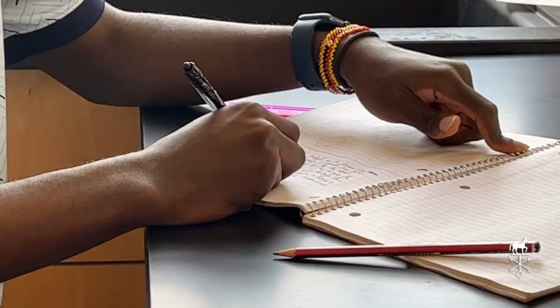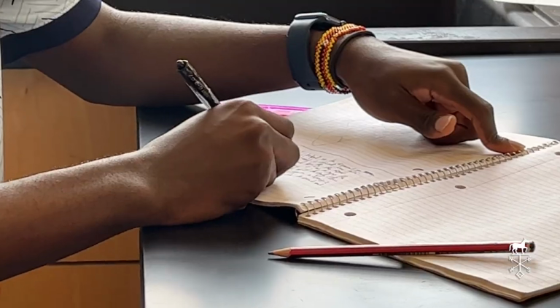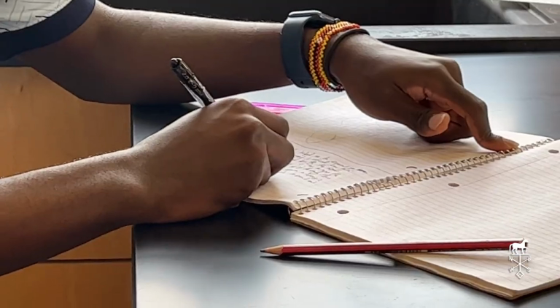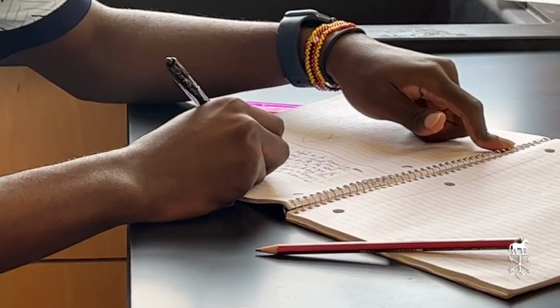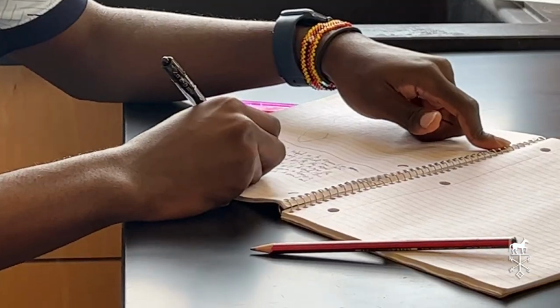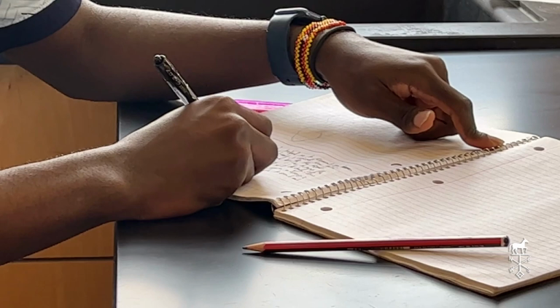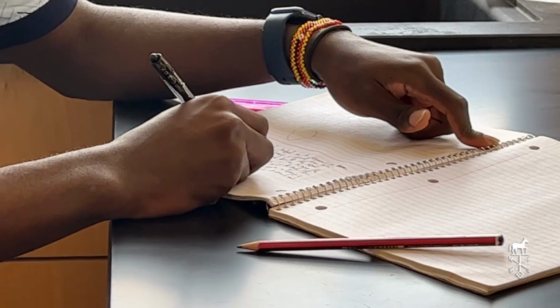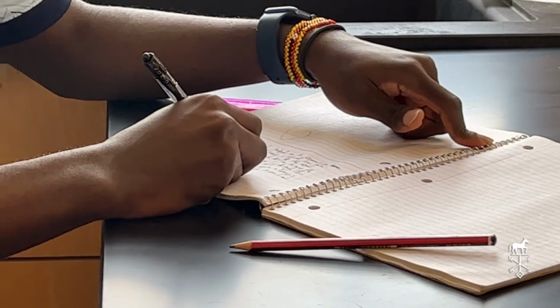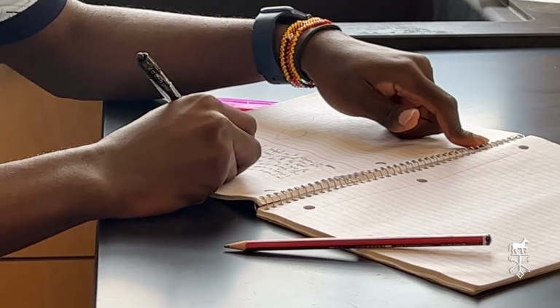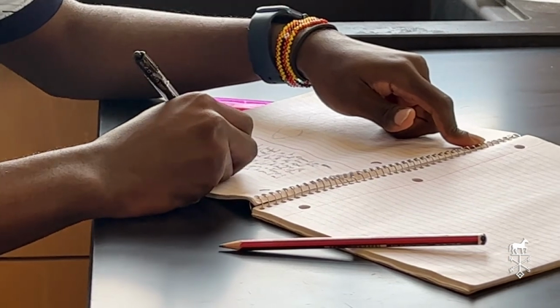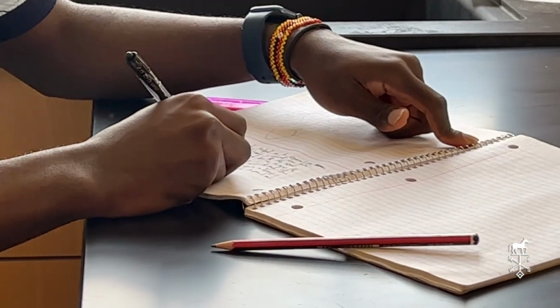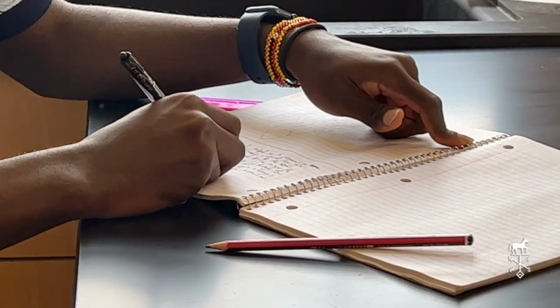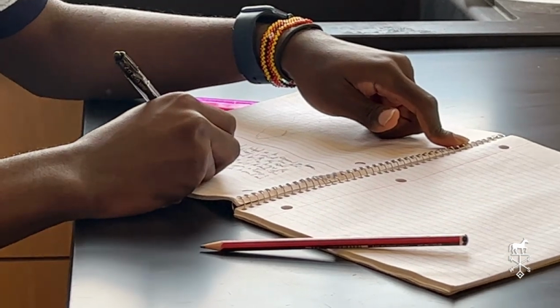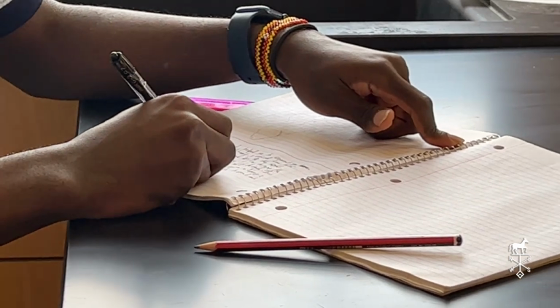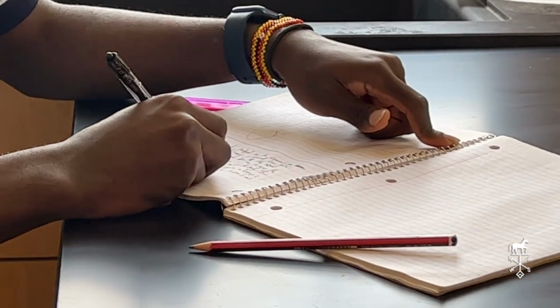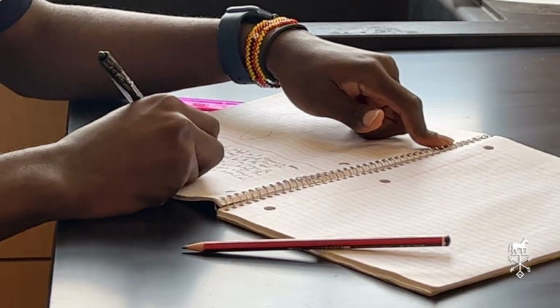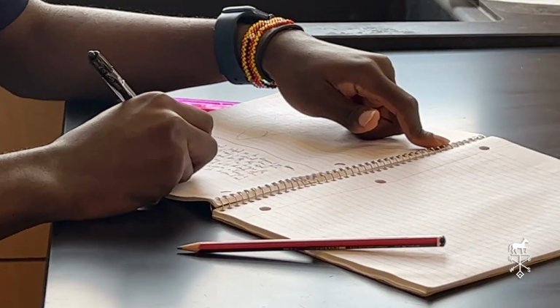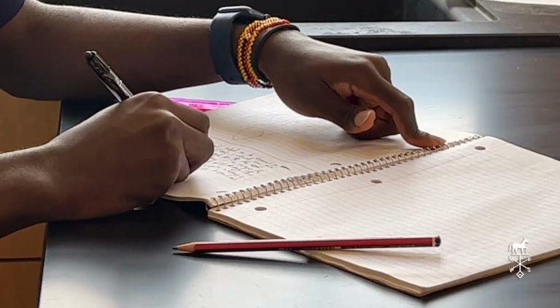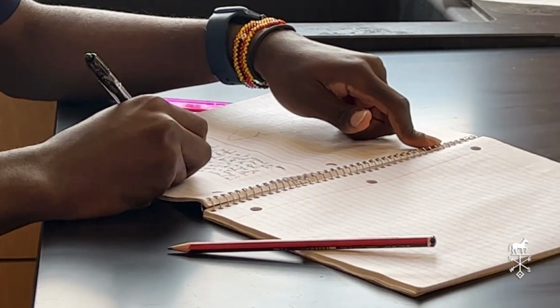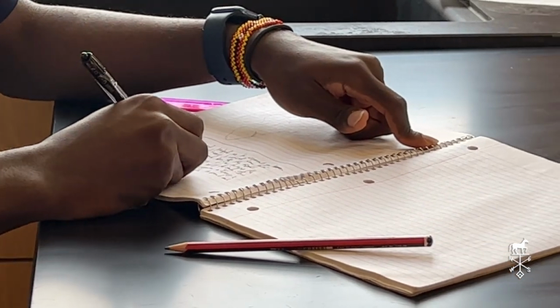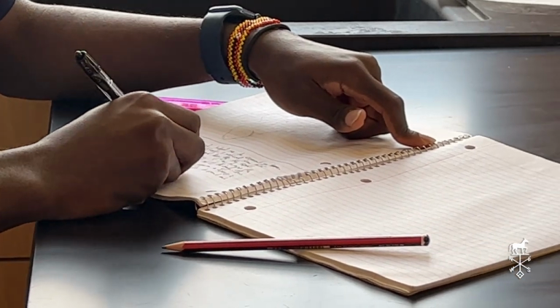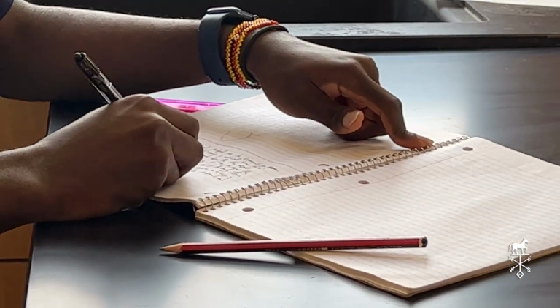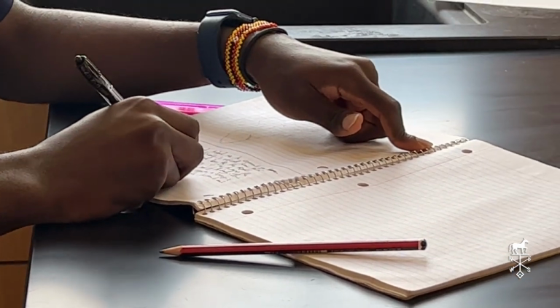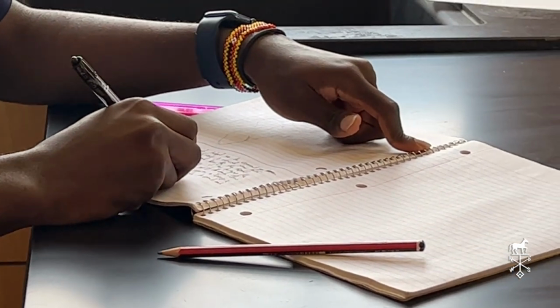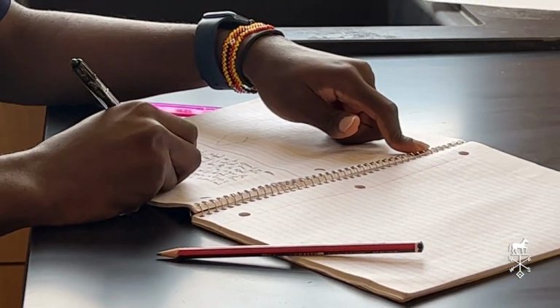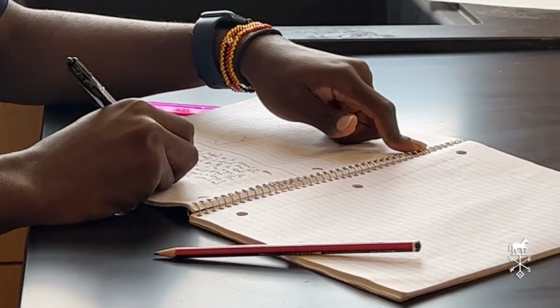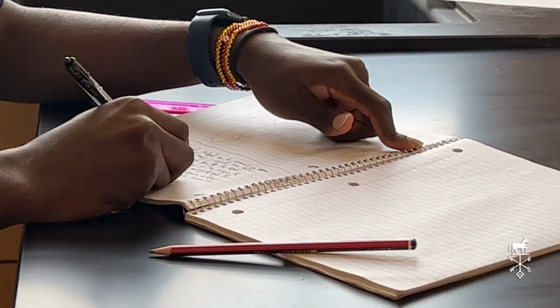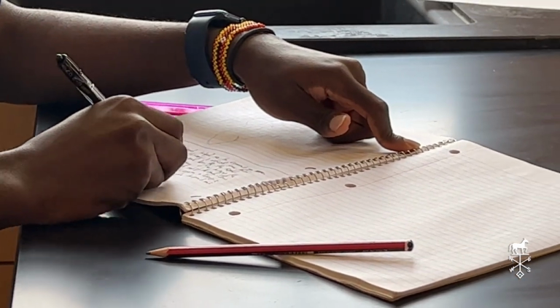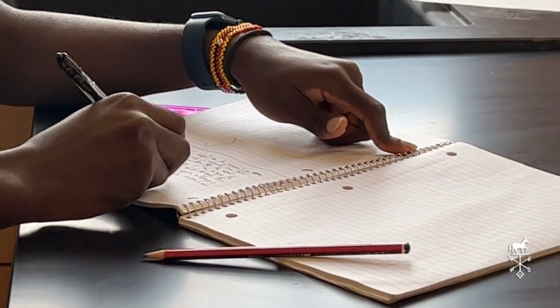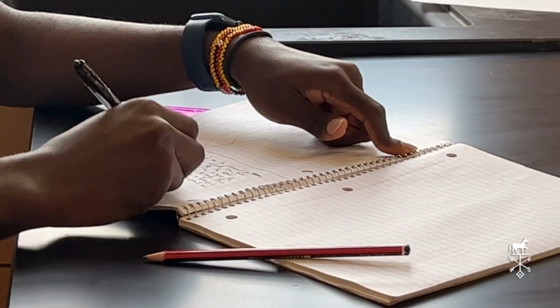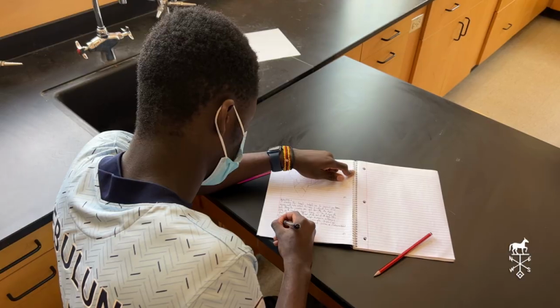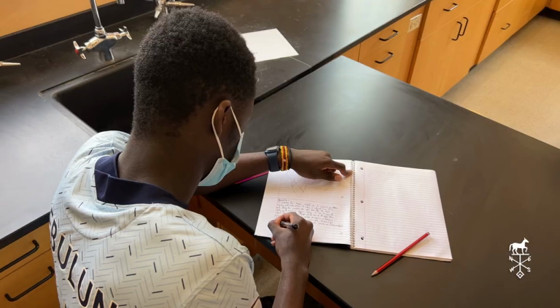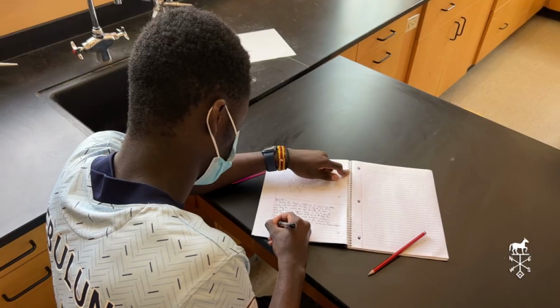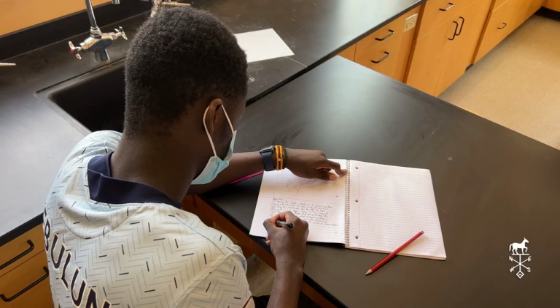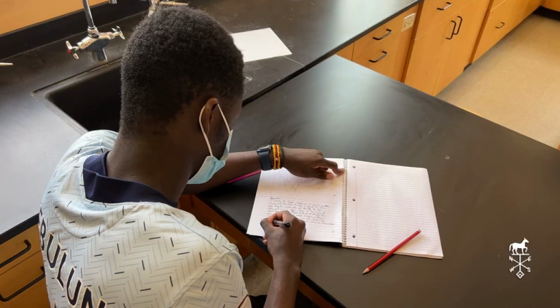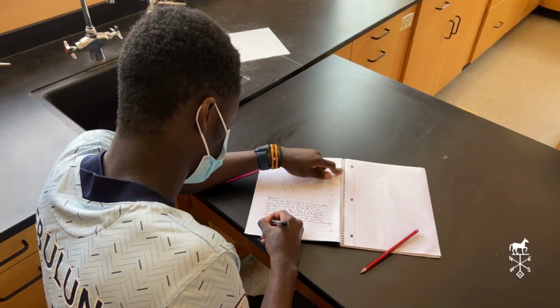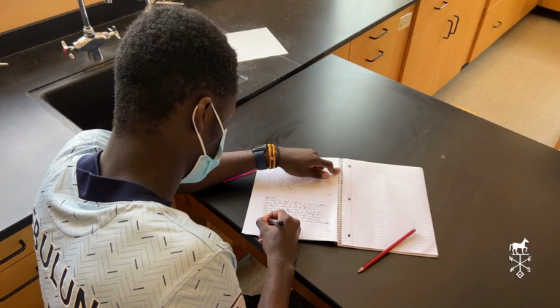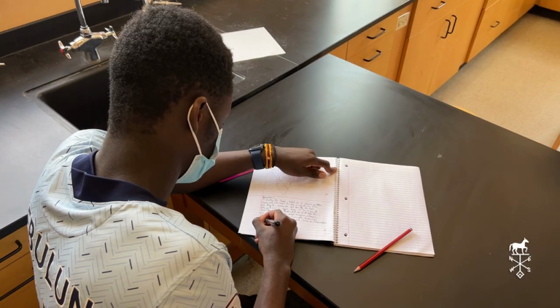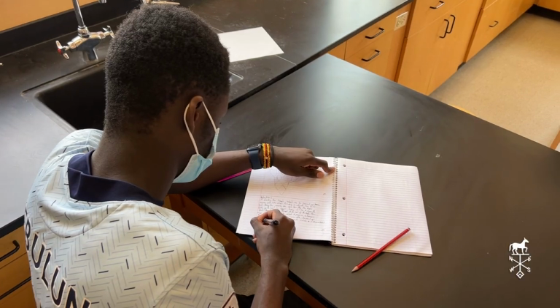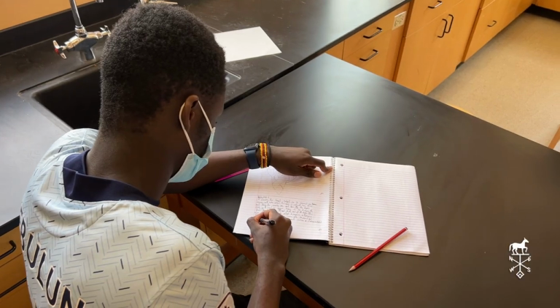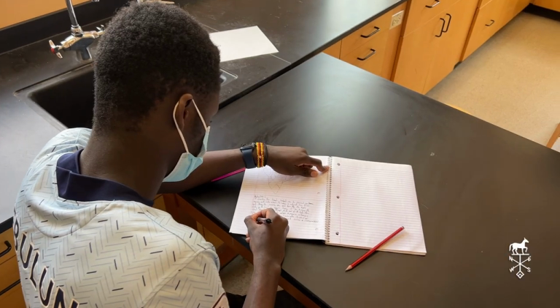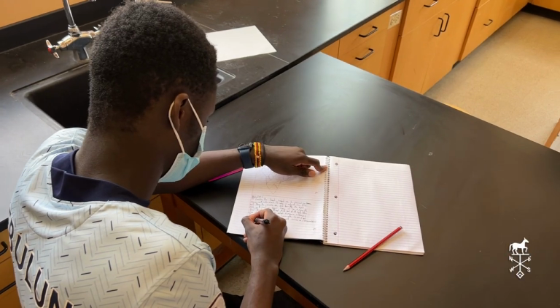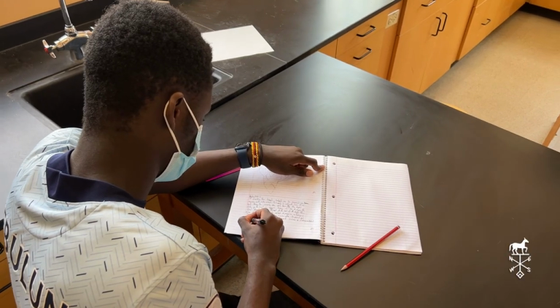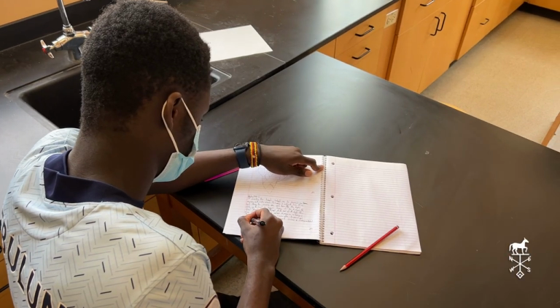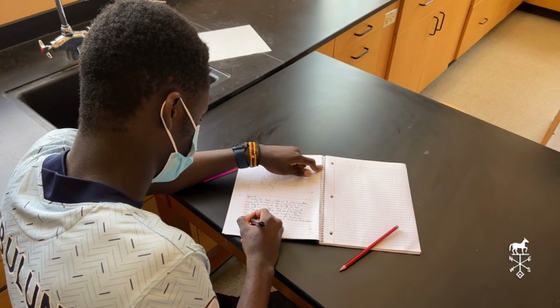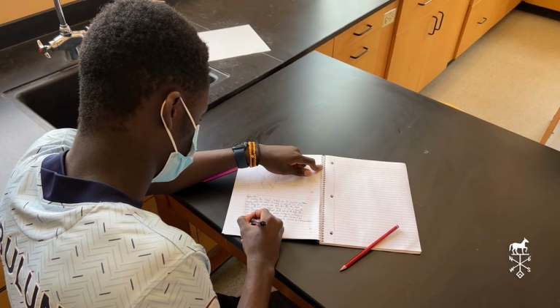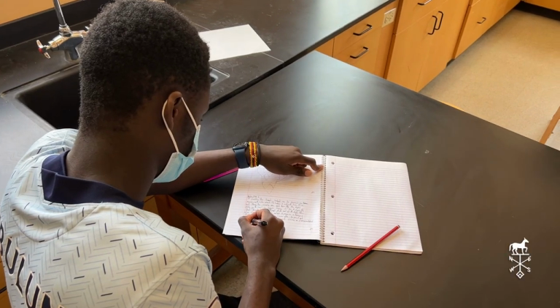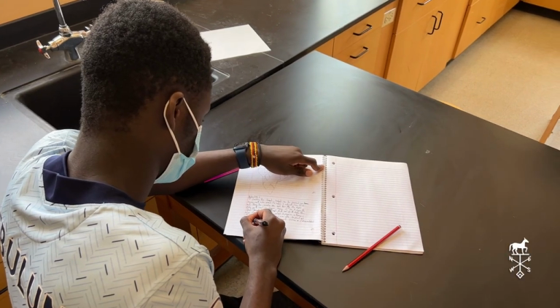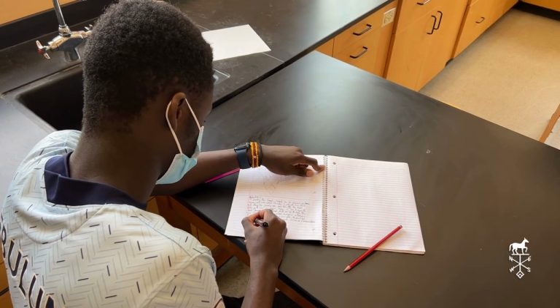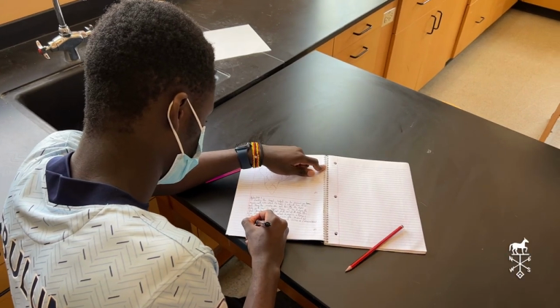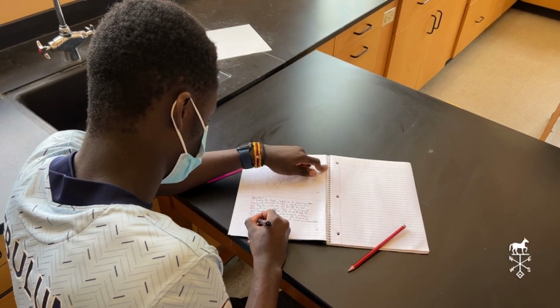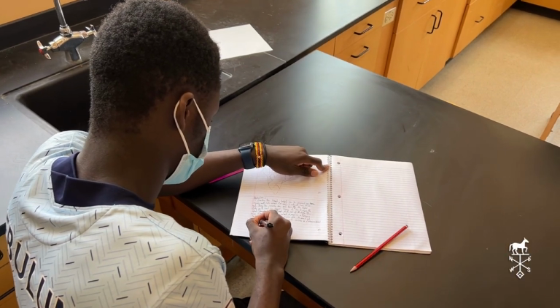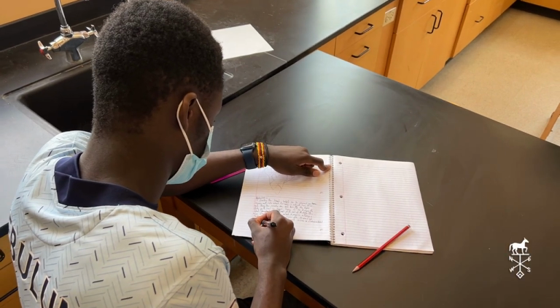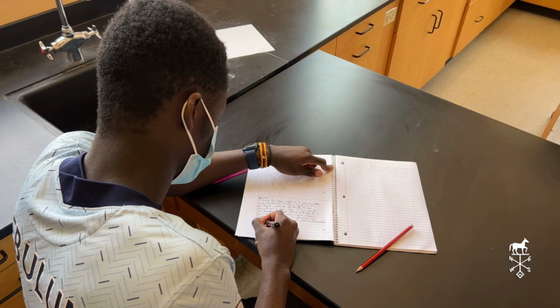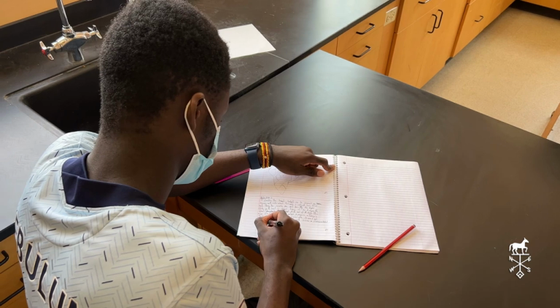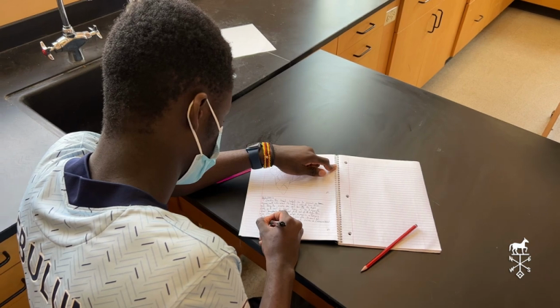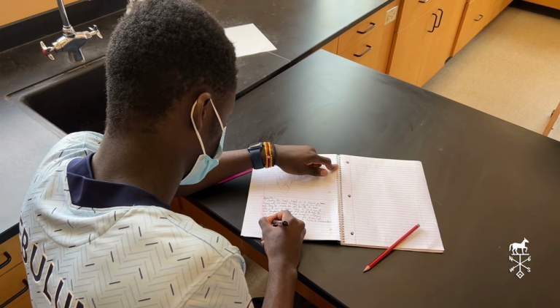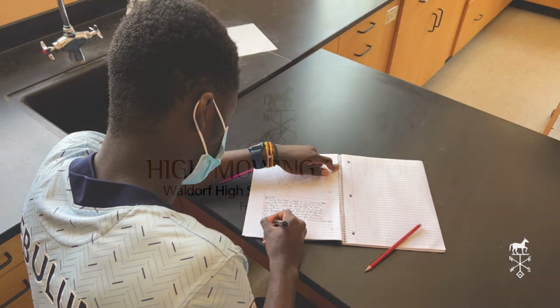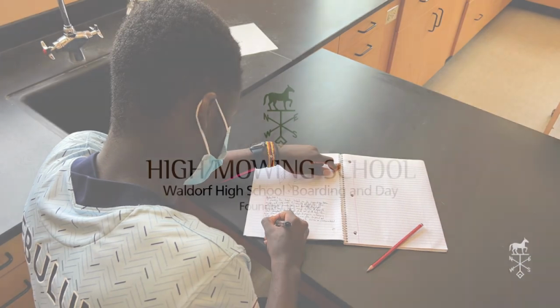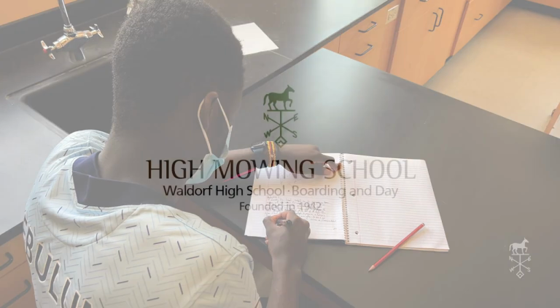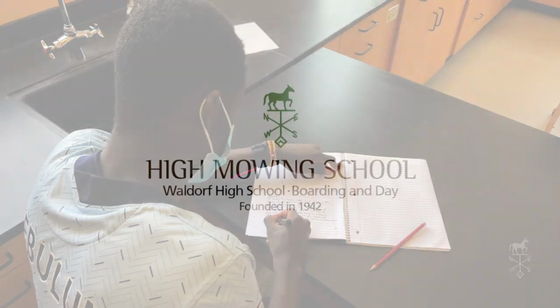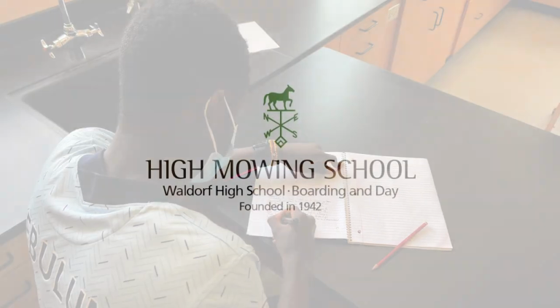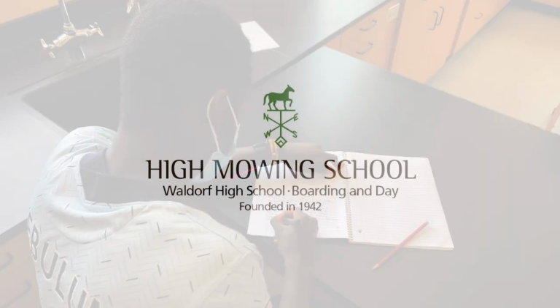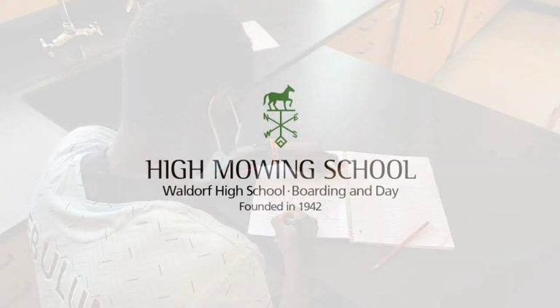I want to do sports science, so this will help me in particular with what I want to do in the future.